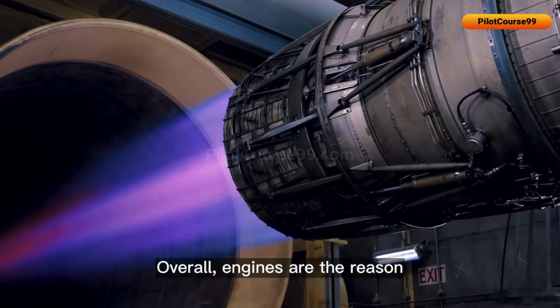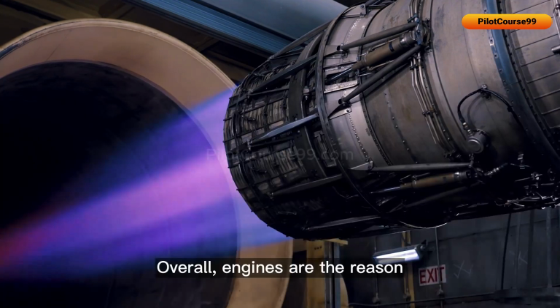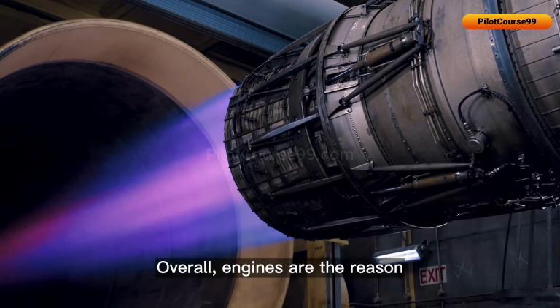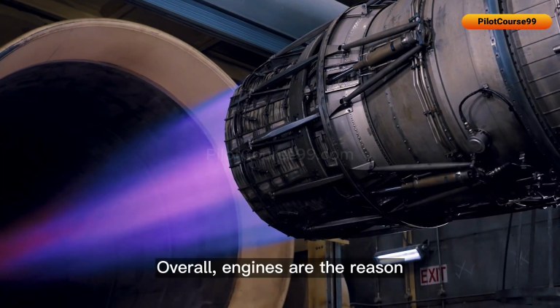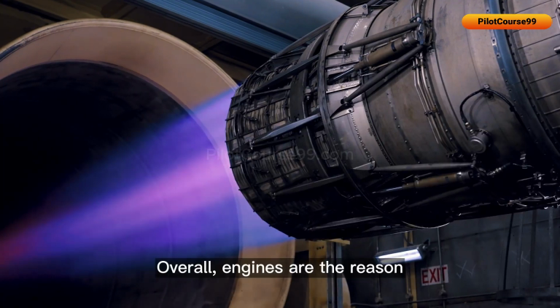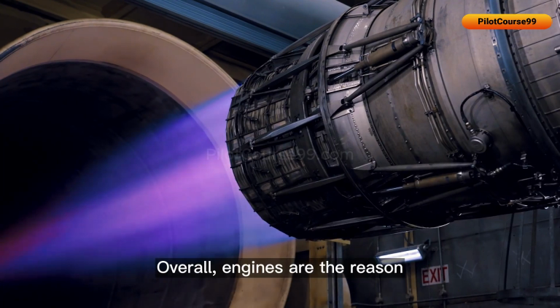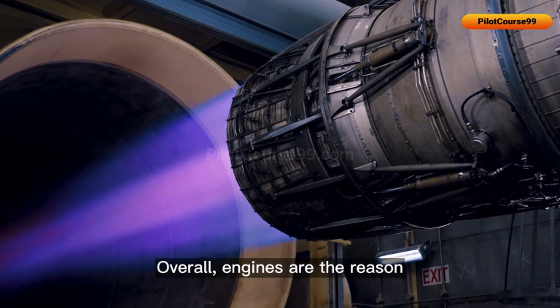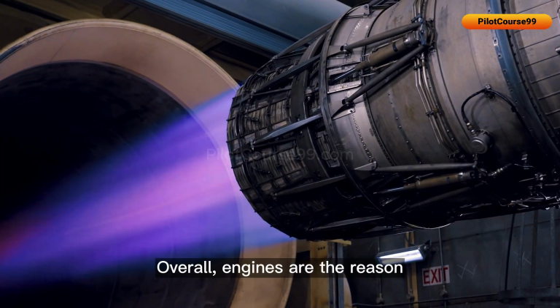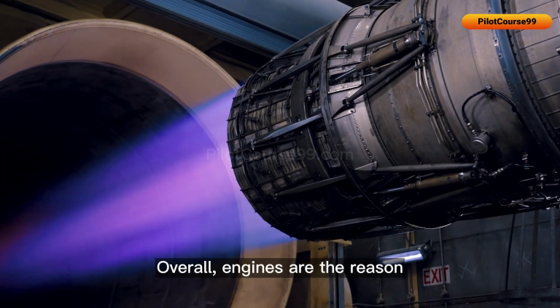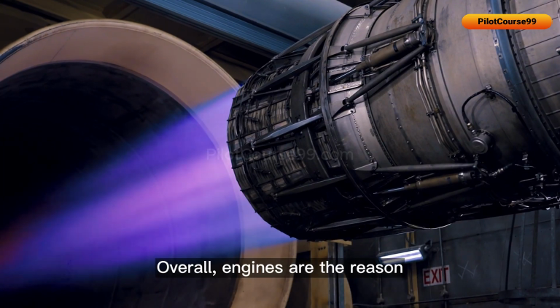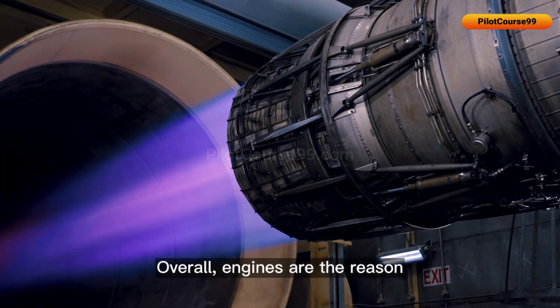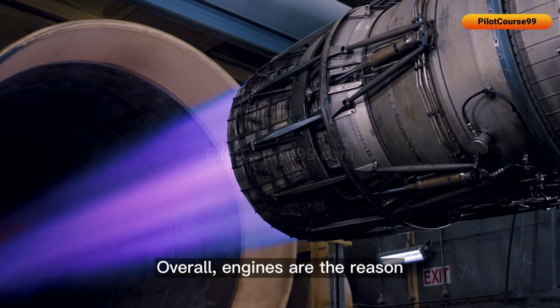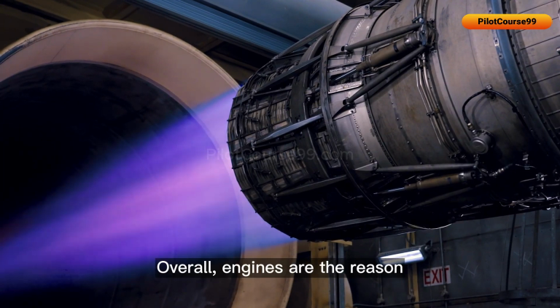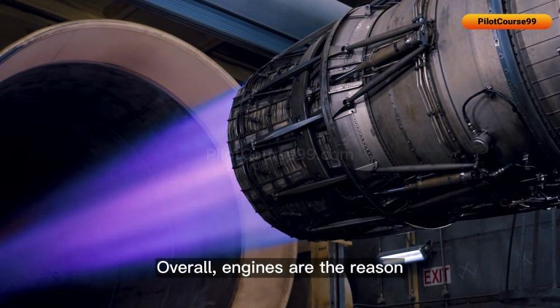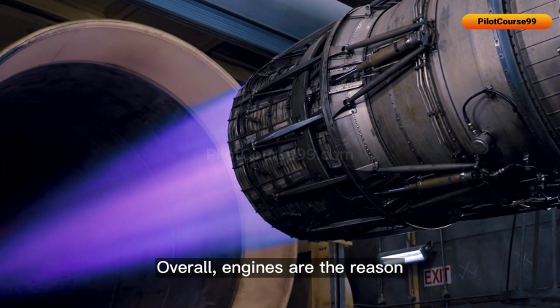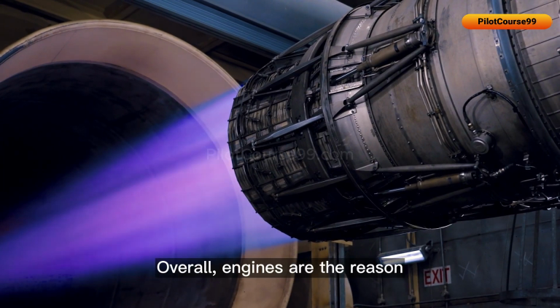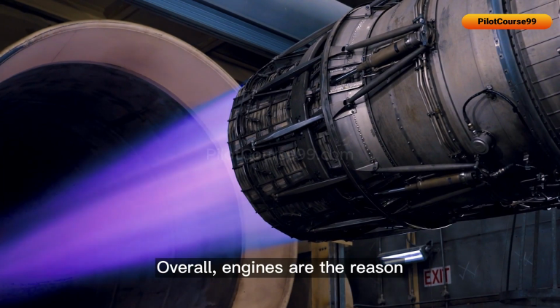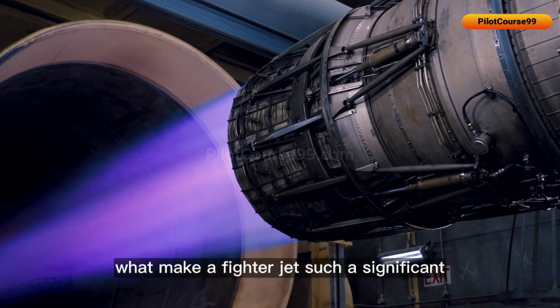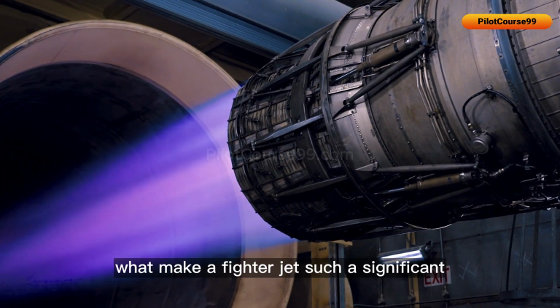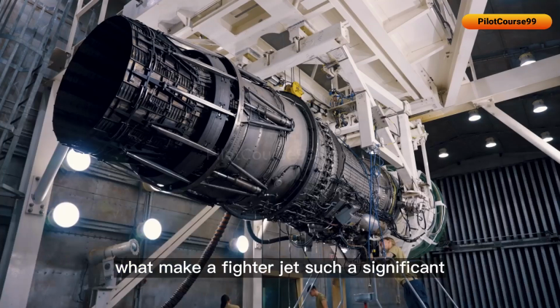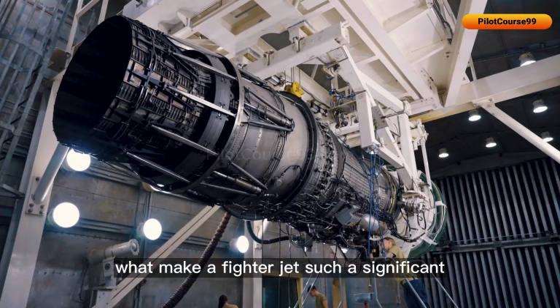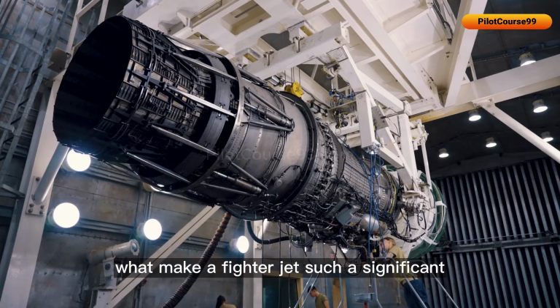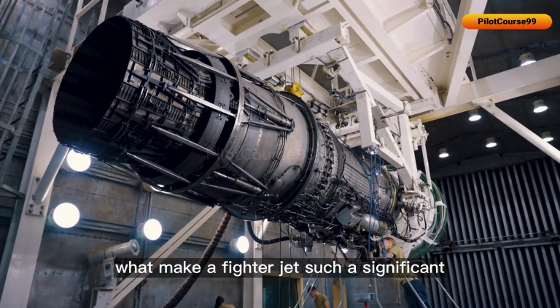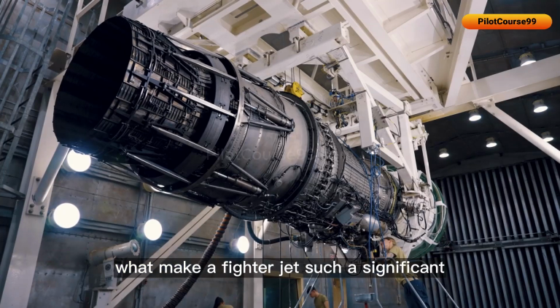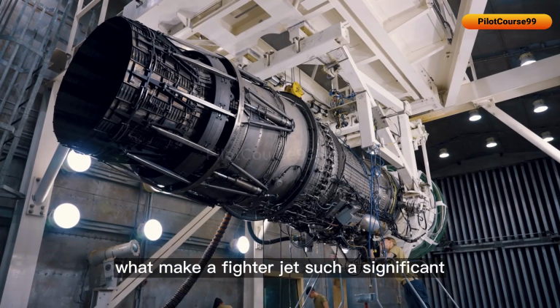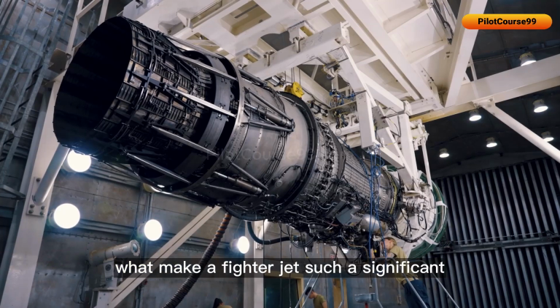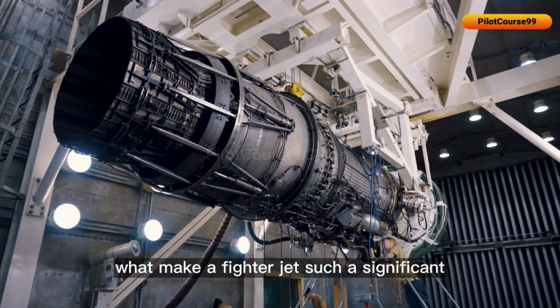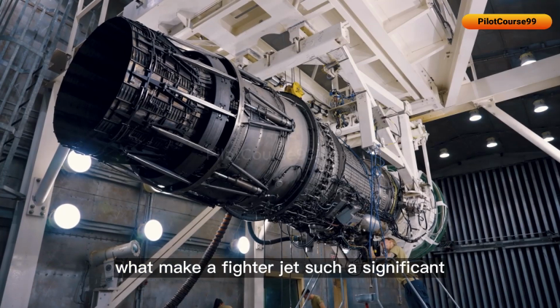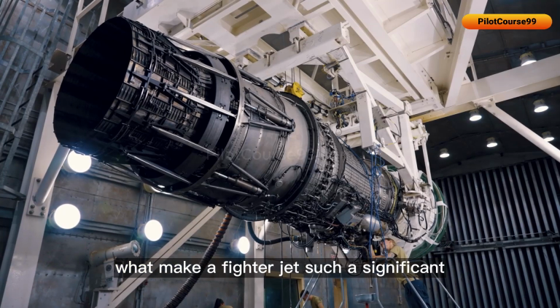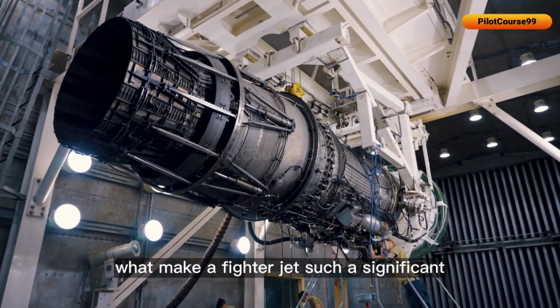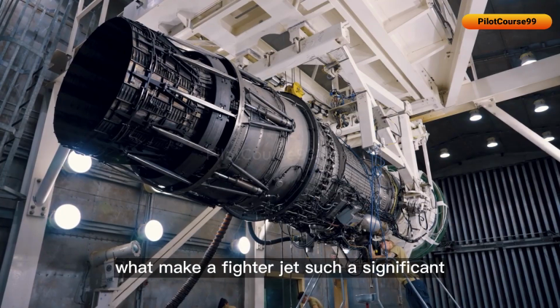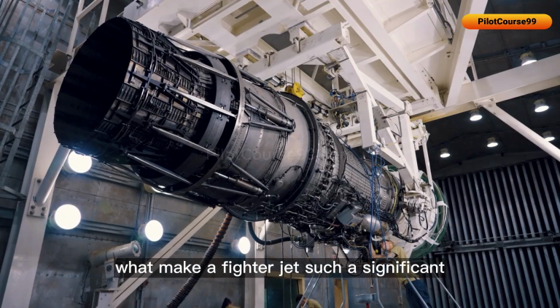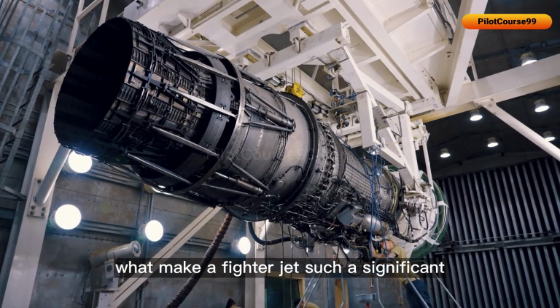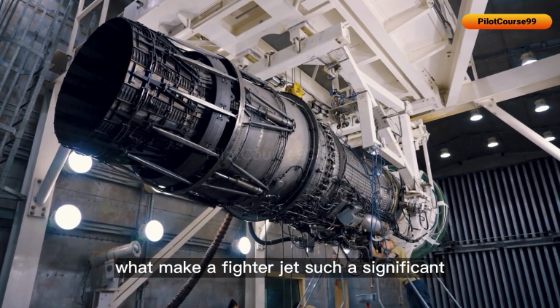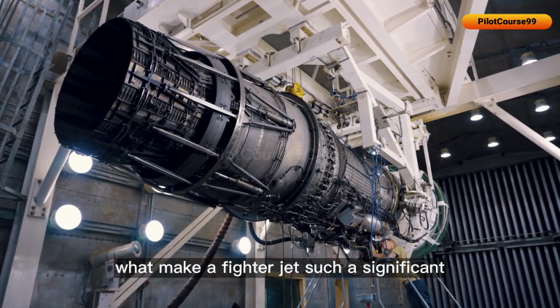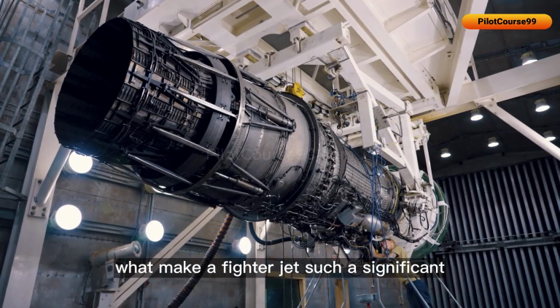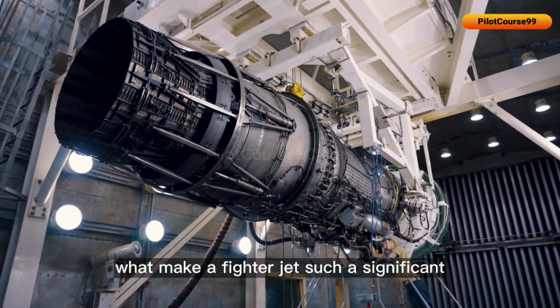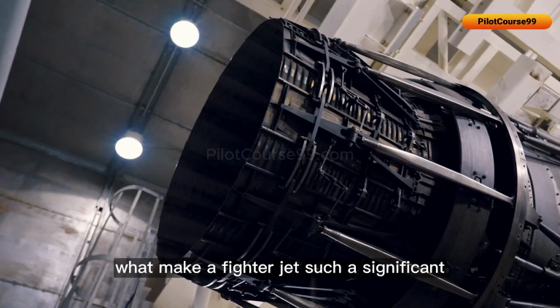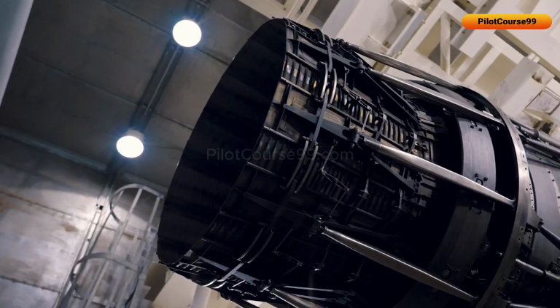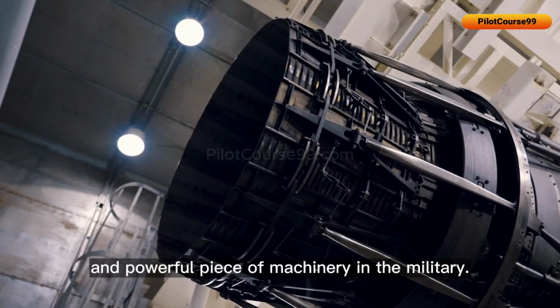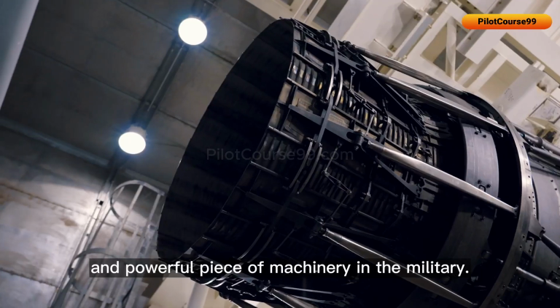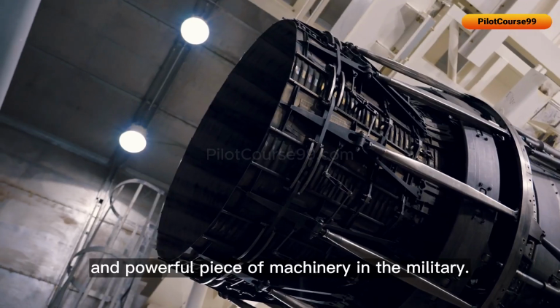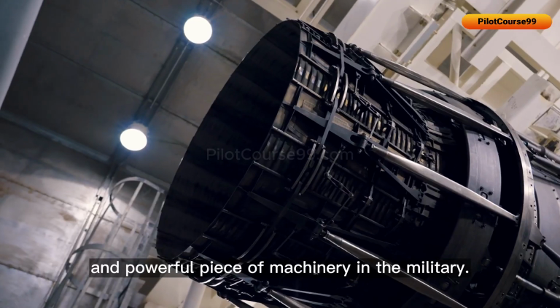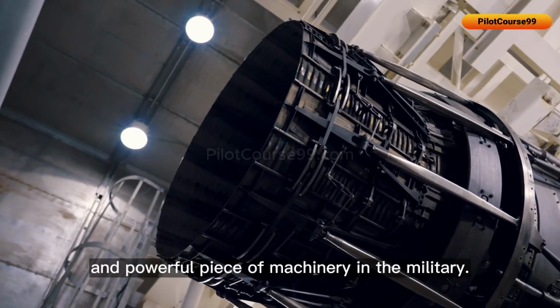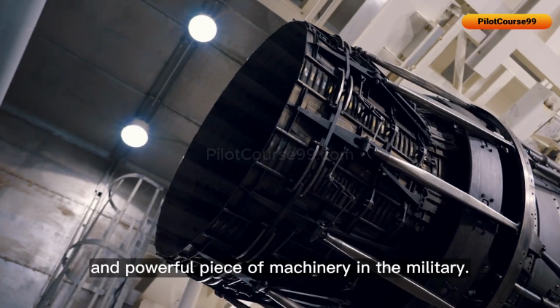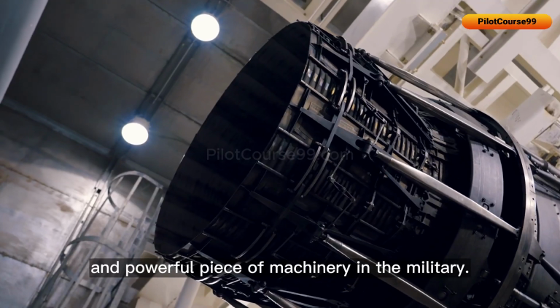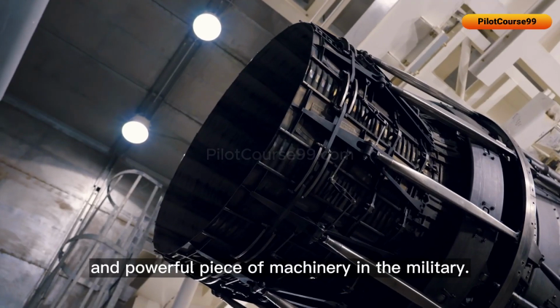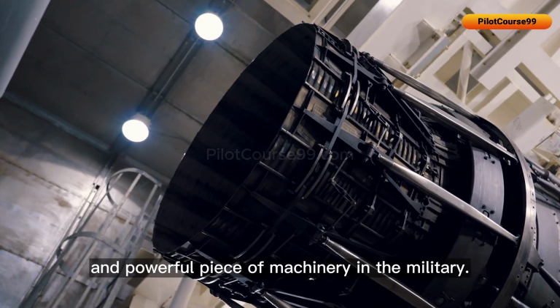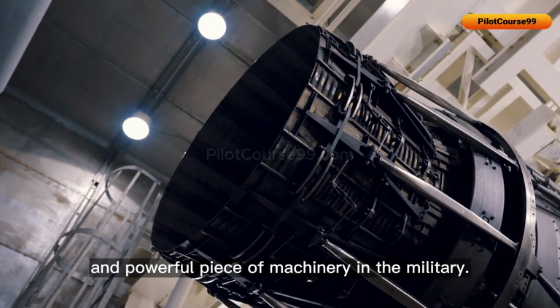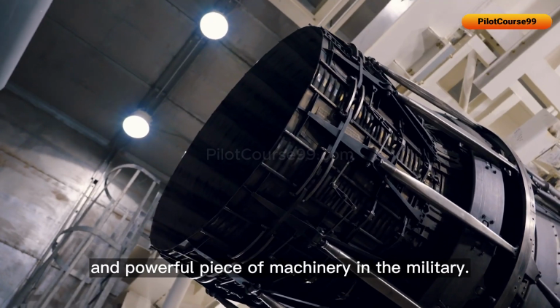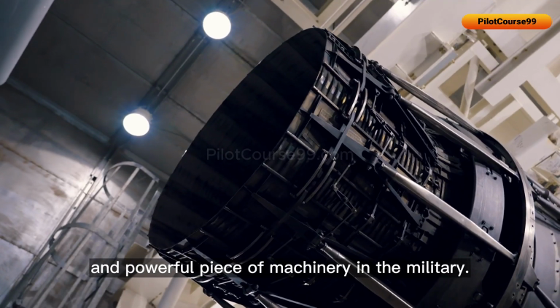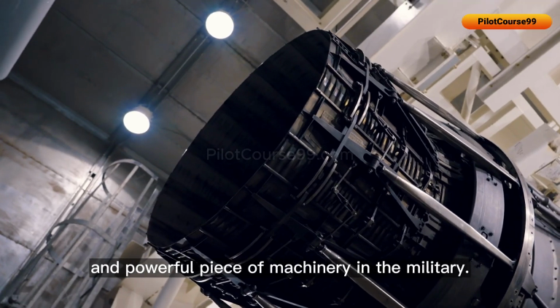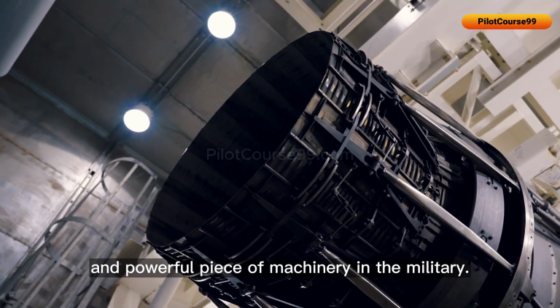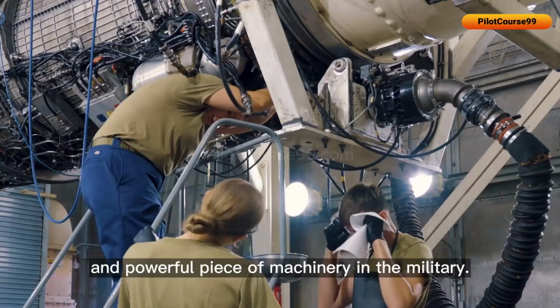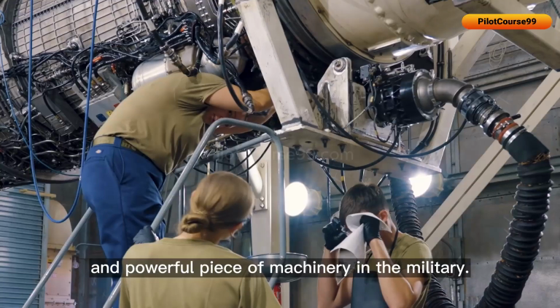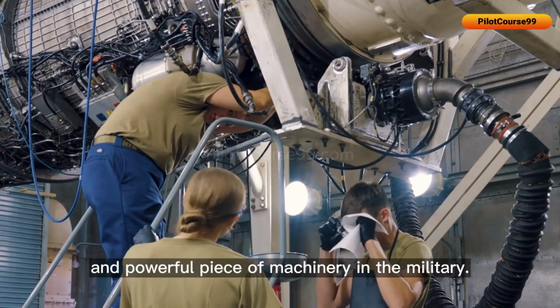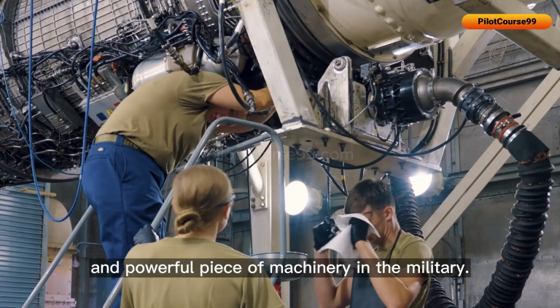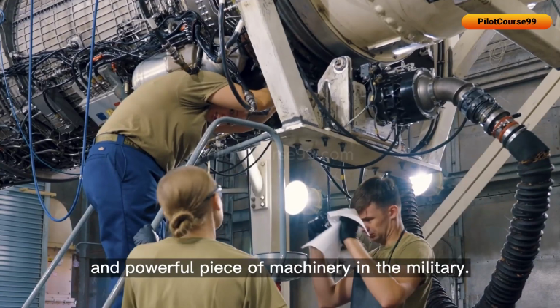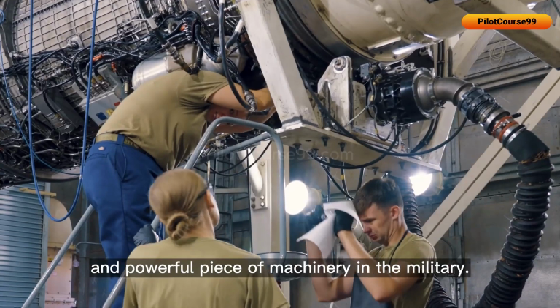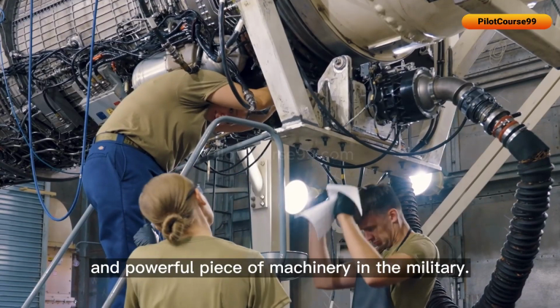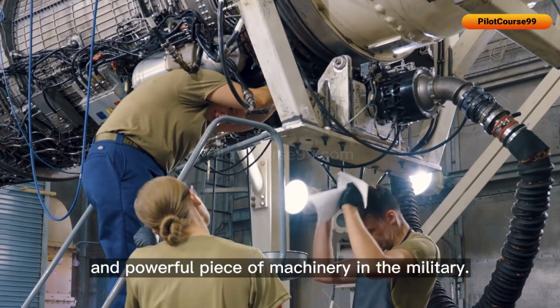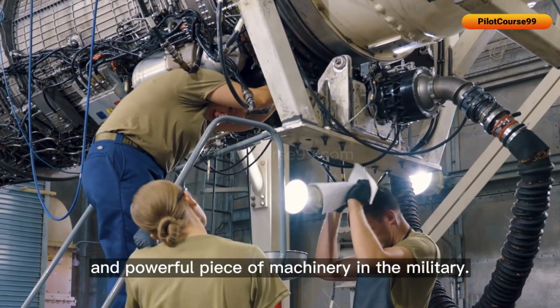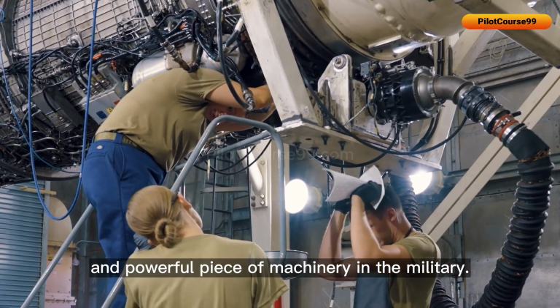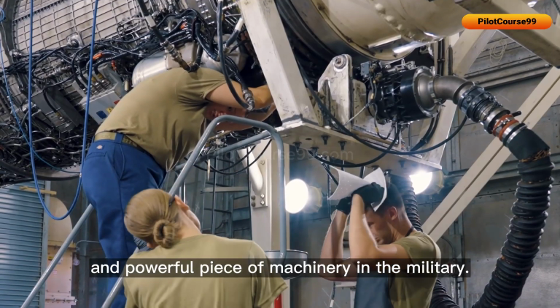Overall, engines are the reason what make a fighter jet such a significant and powerful piece of machinery in the military.